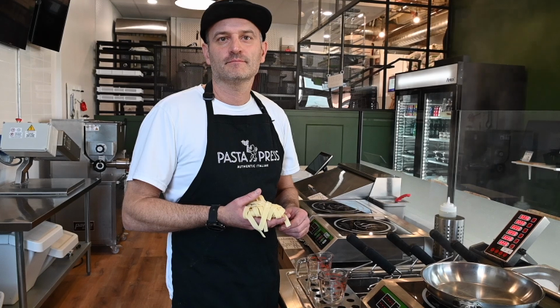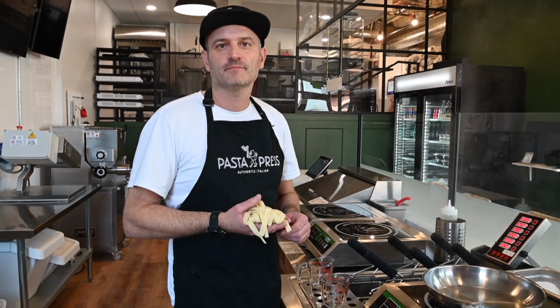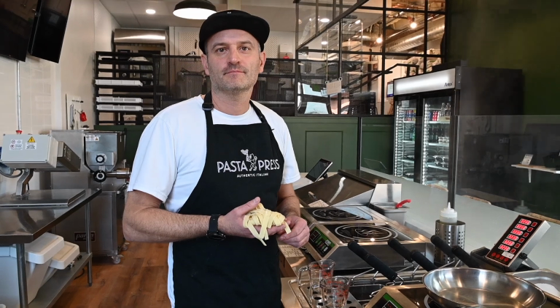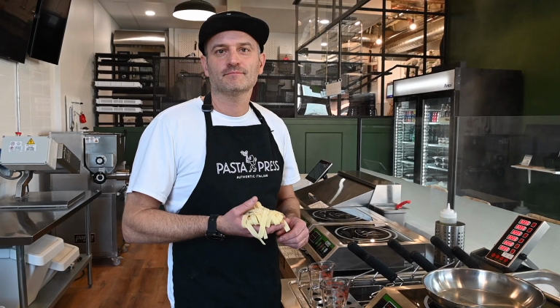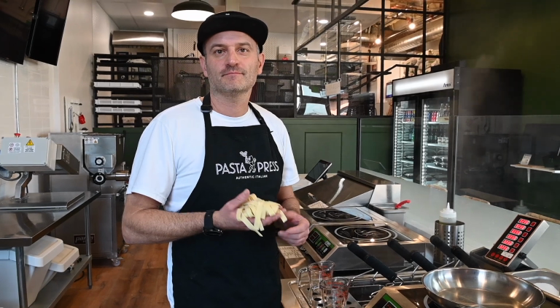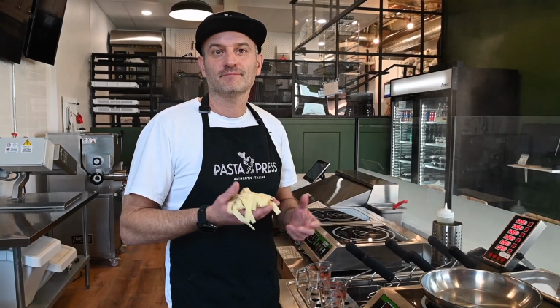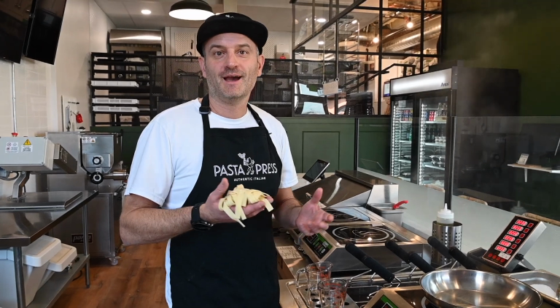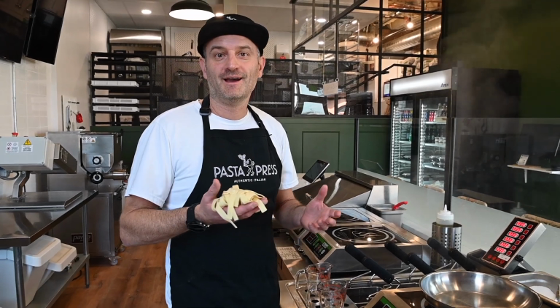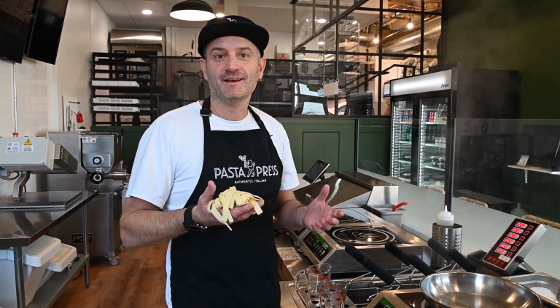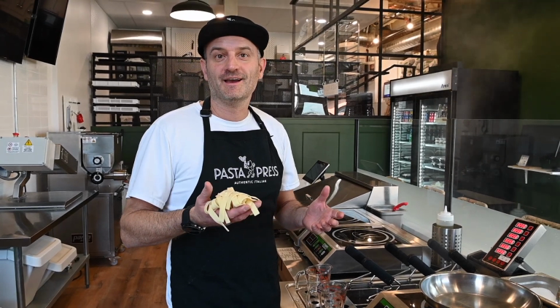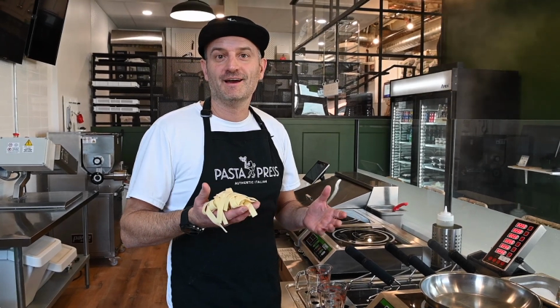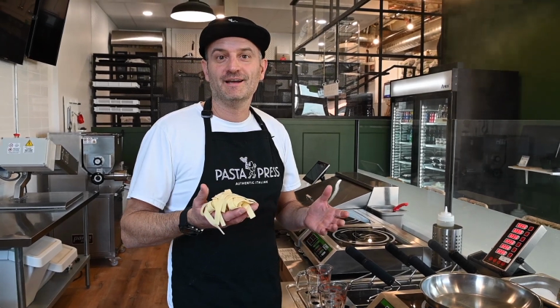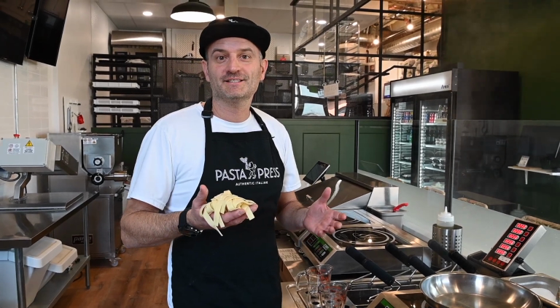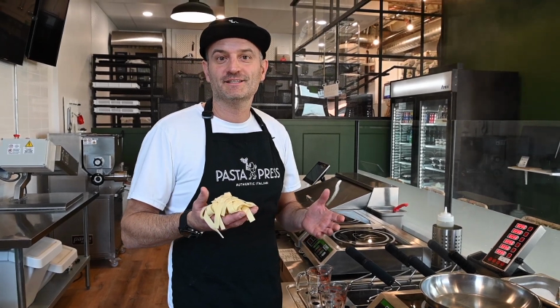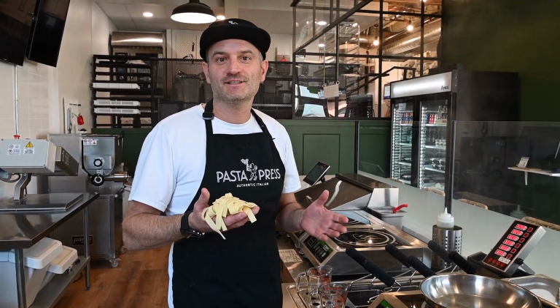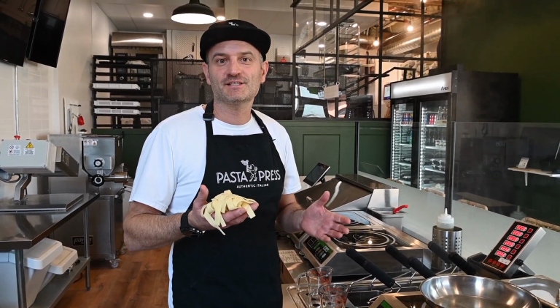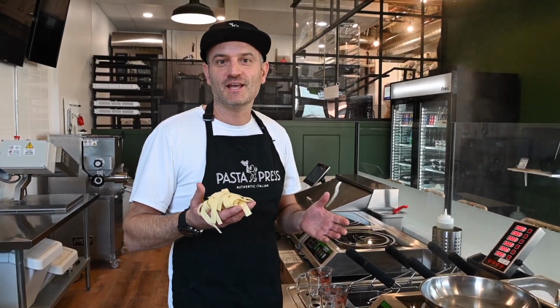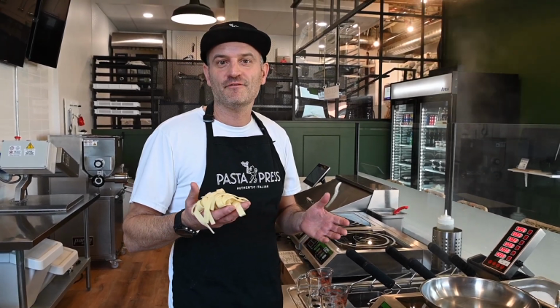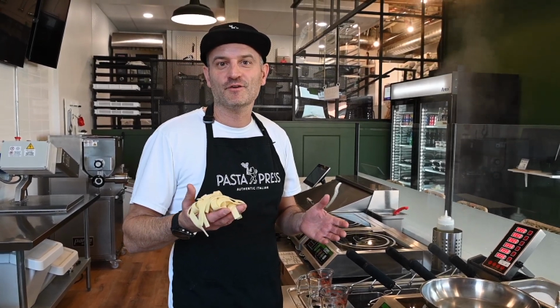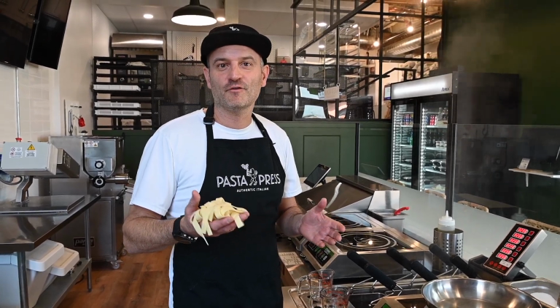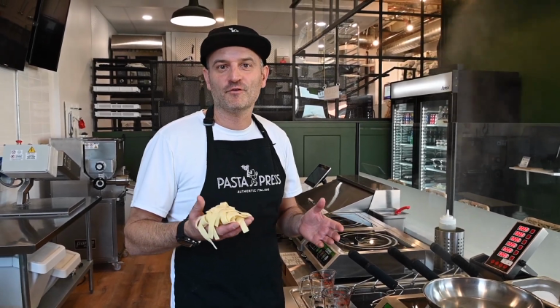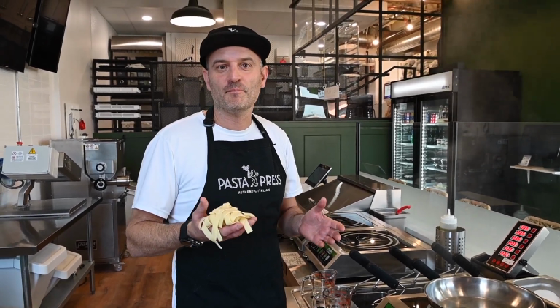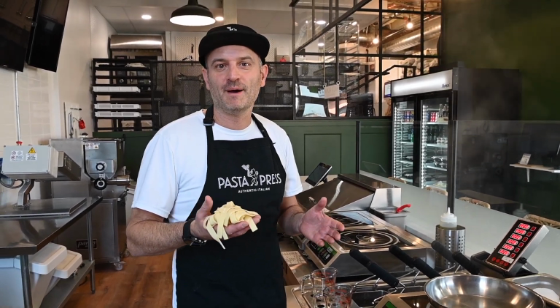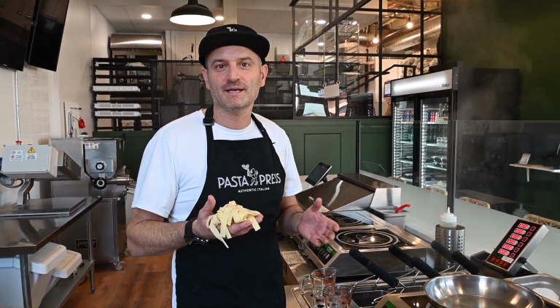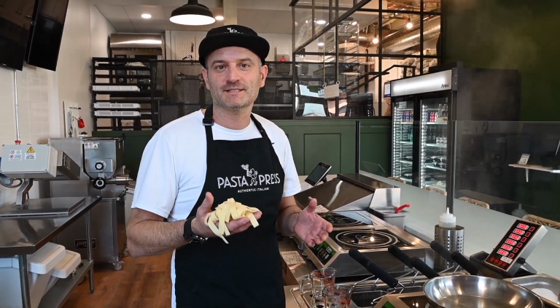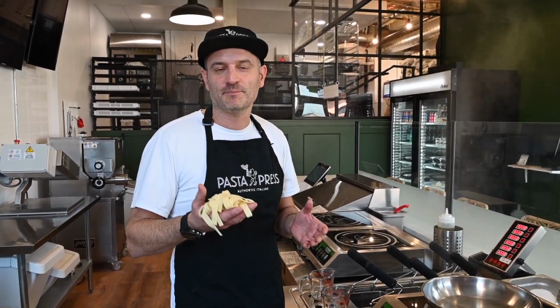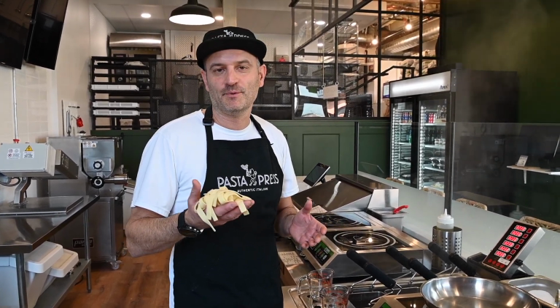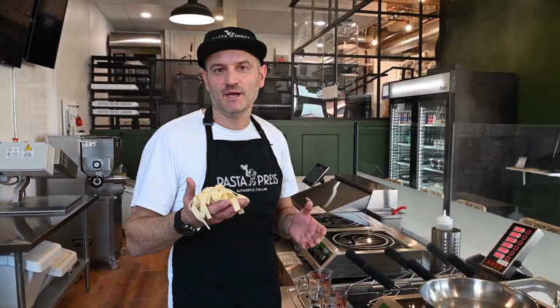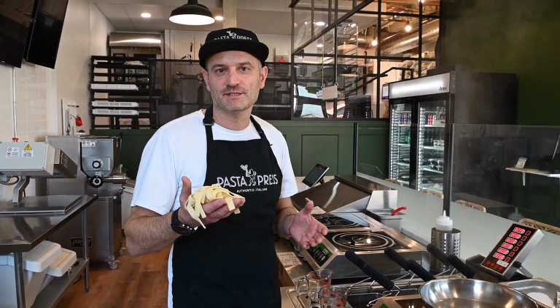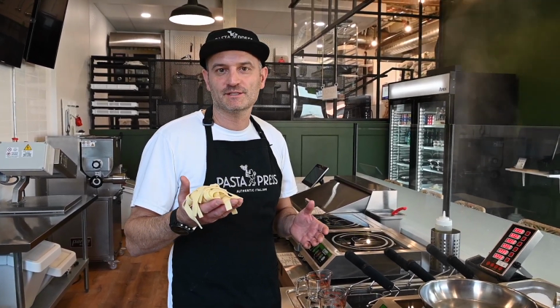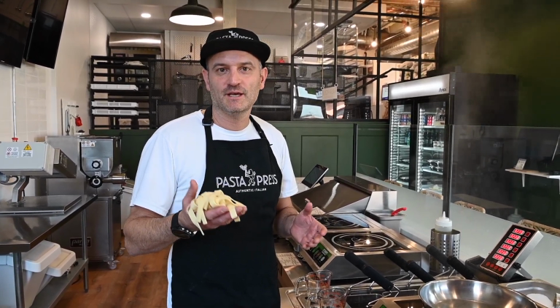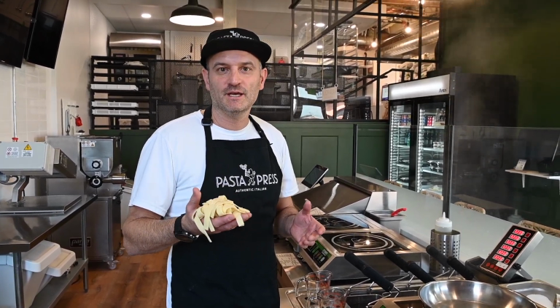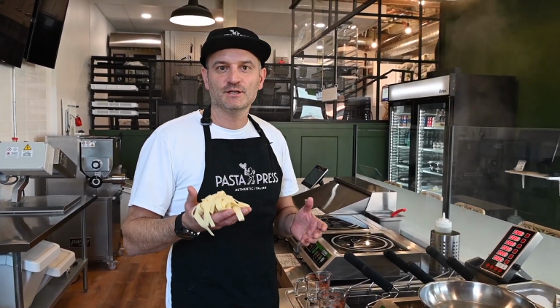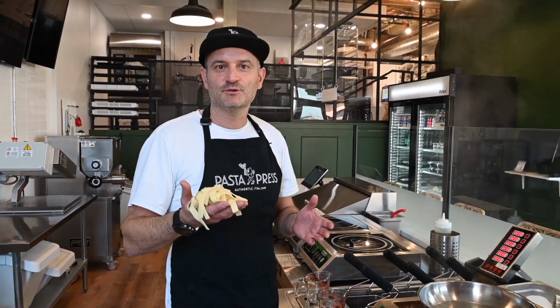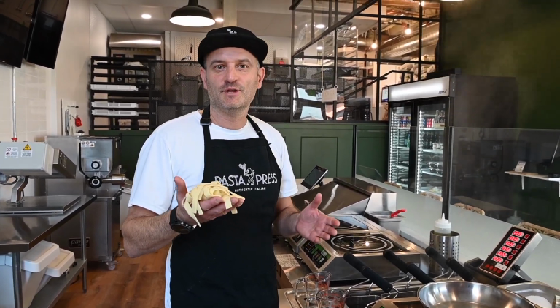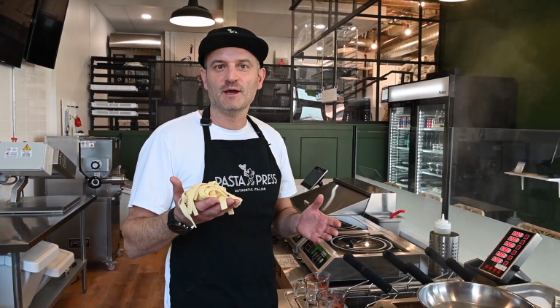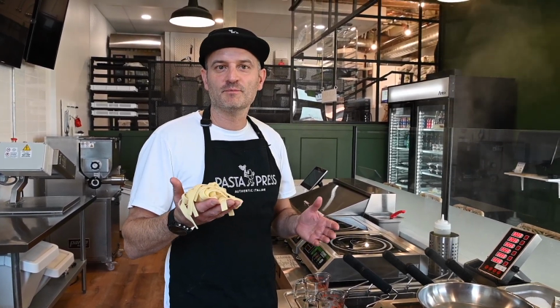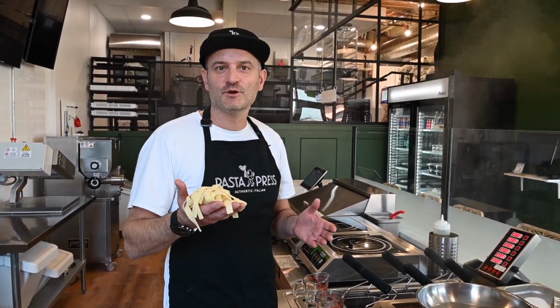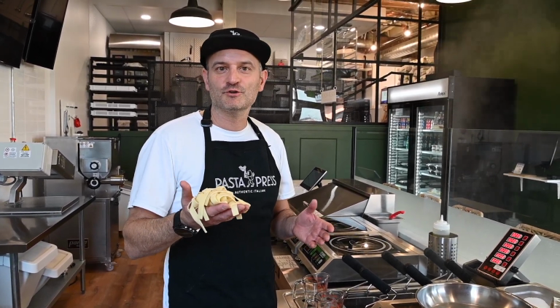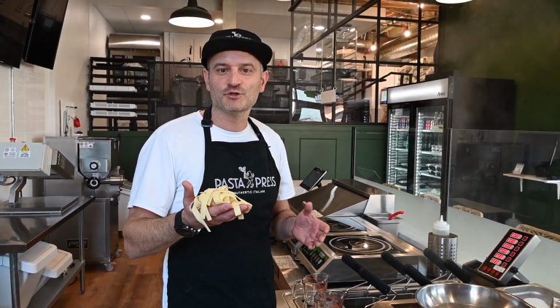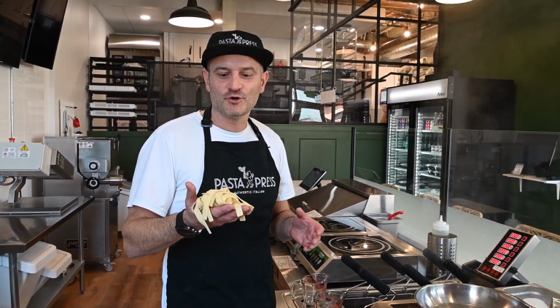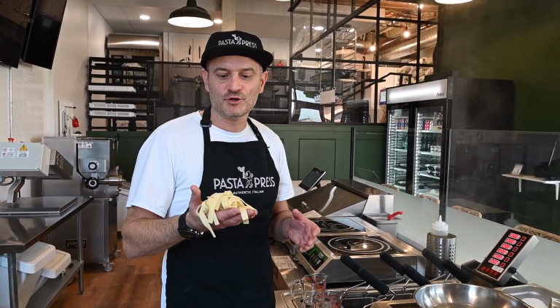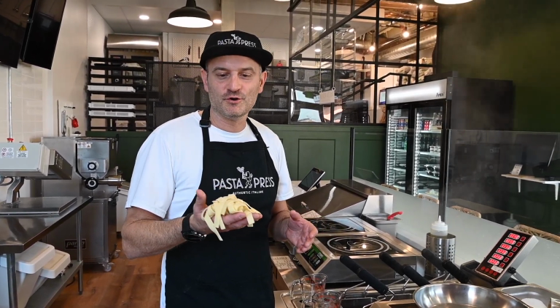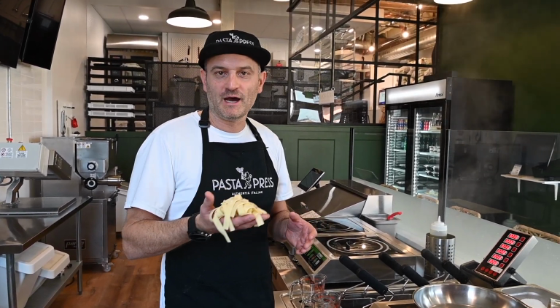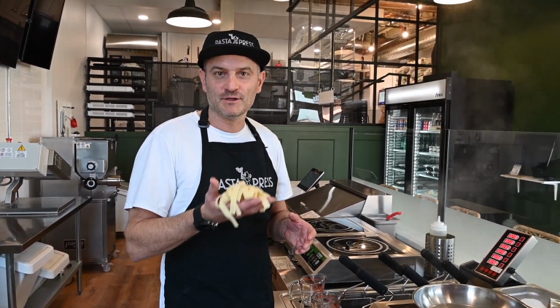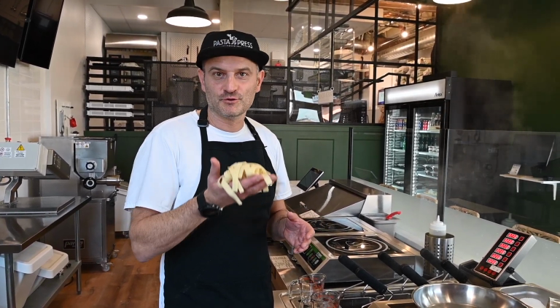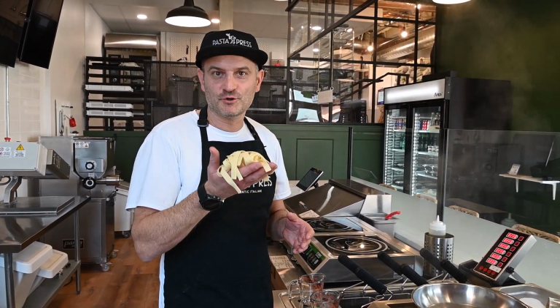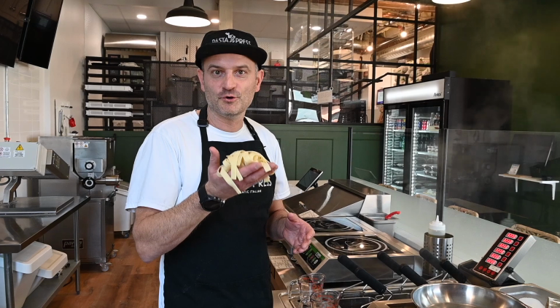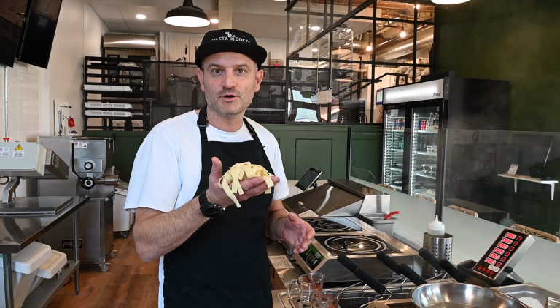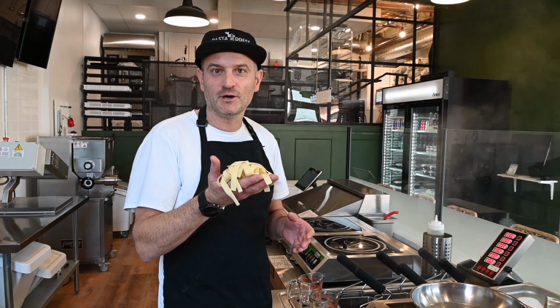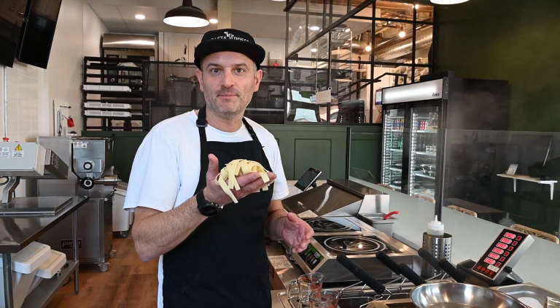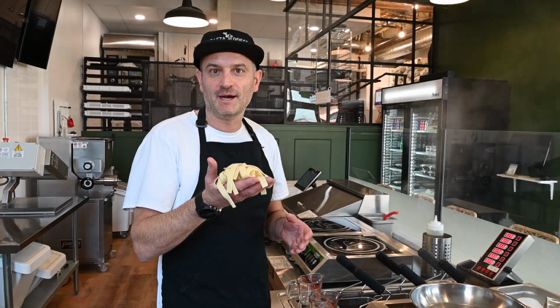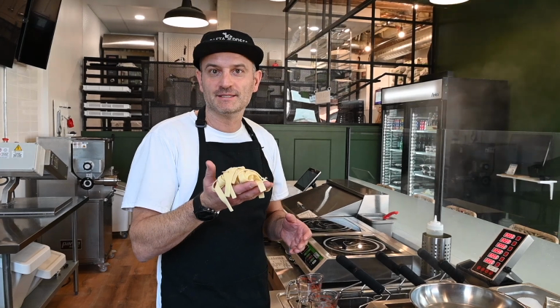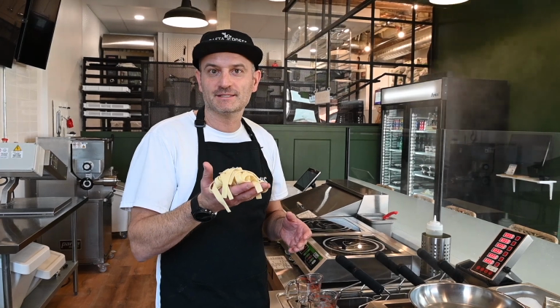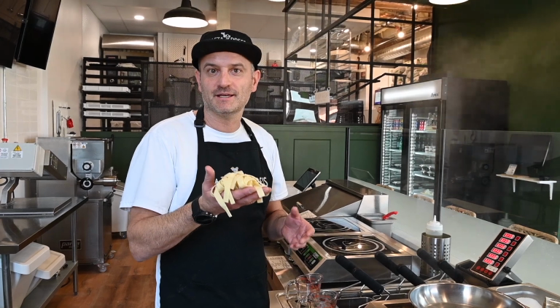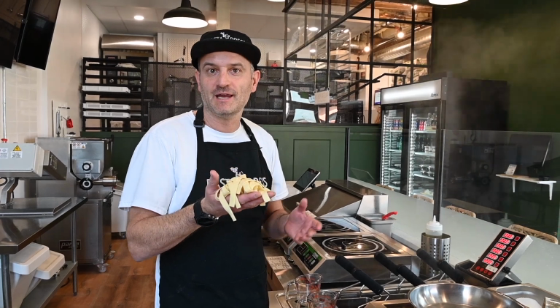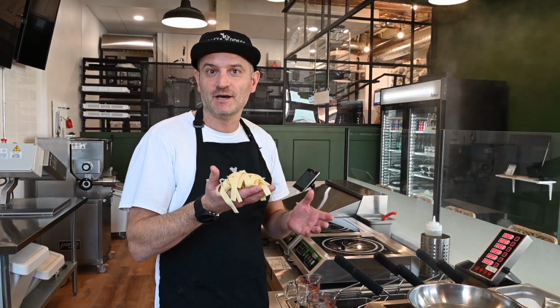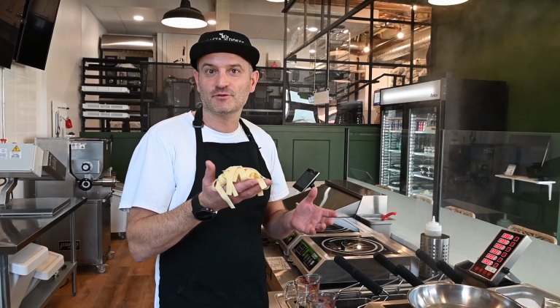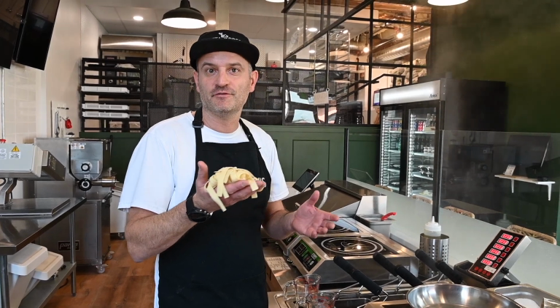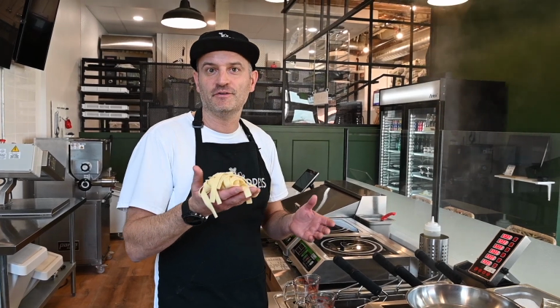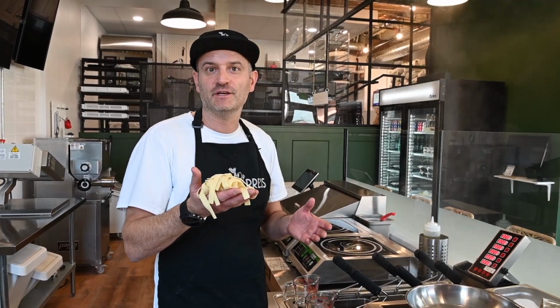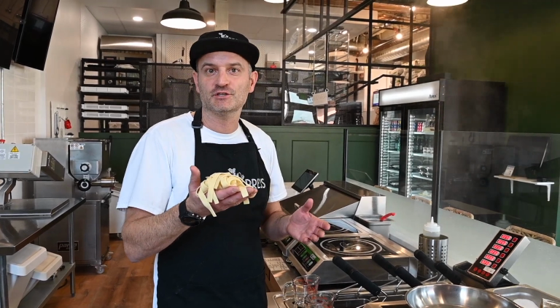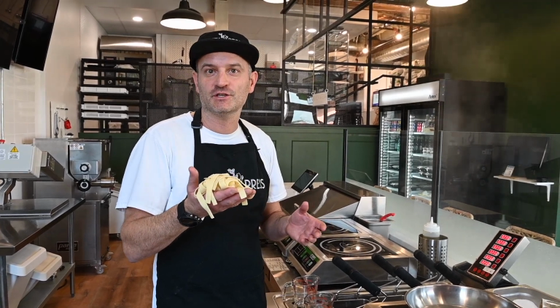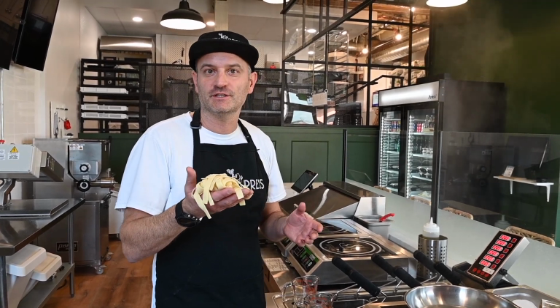Hi guys, this is Stefano from Pasta Press. Today I'm going to show you how to cook our pasta and how to finish it.